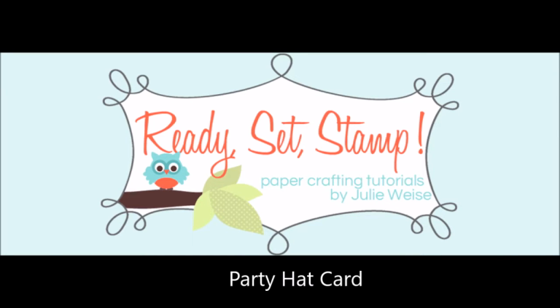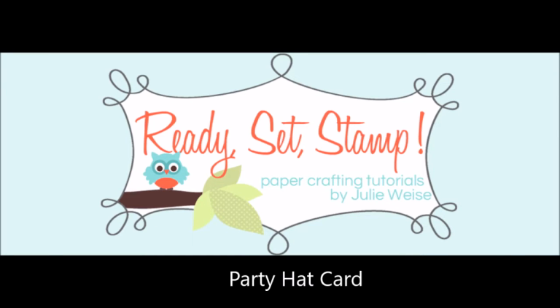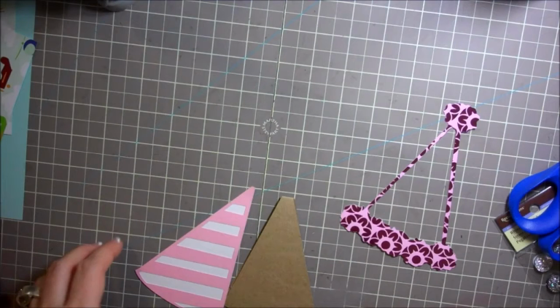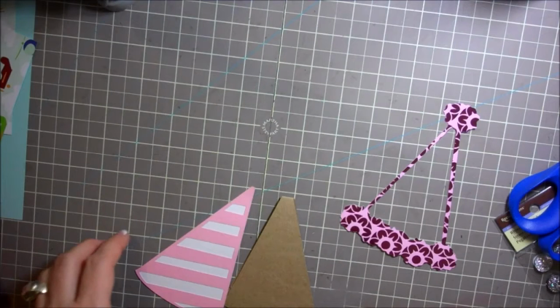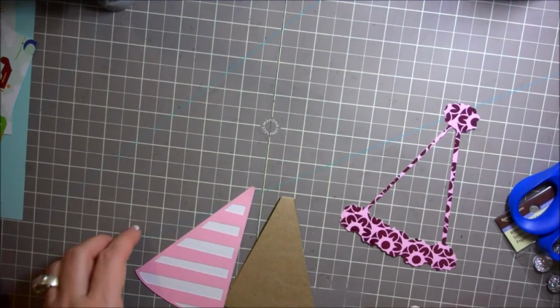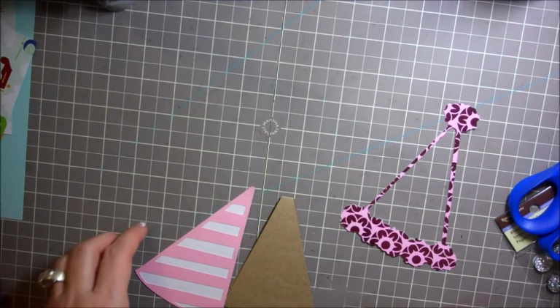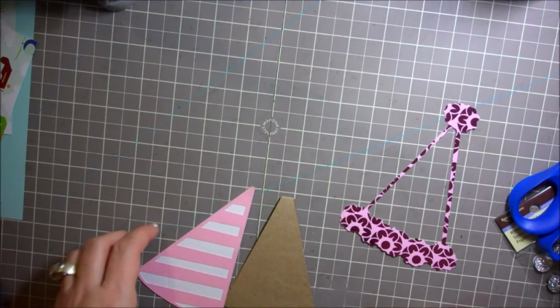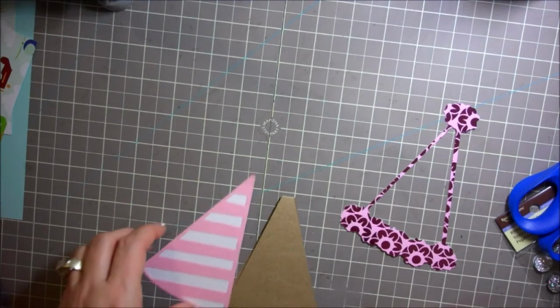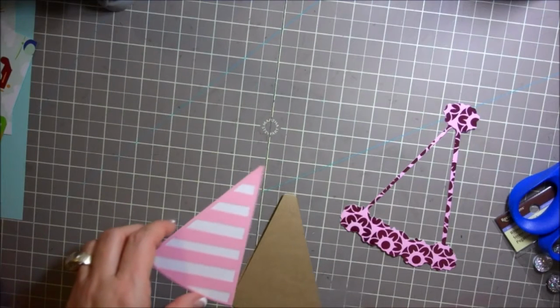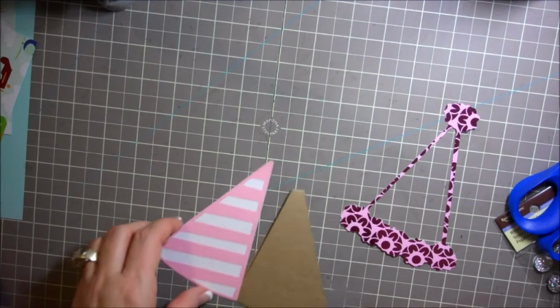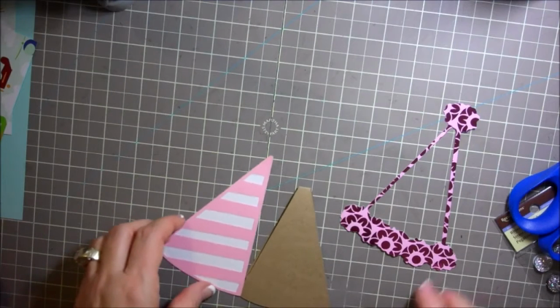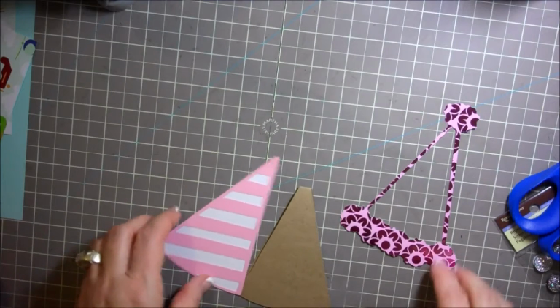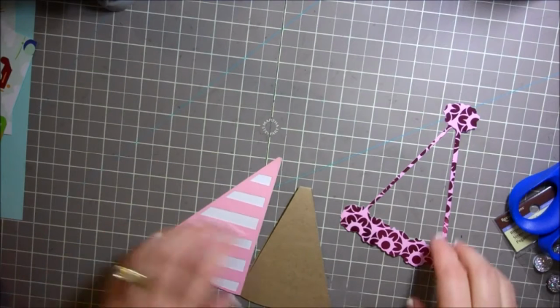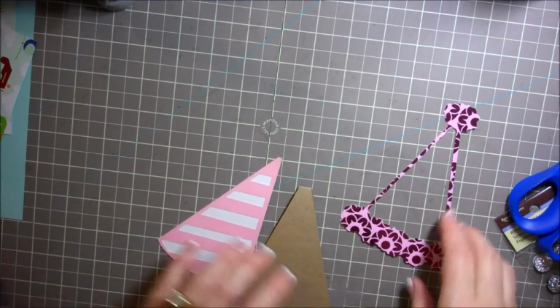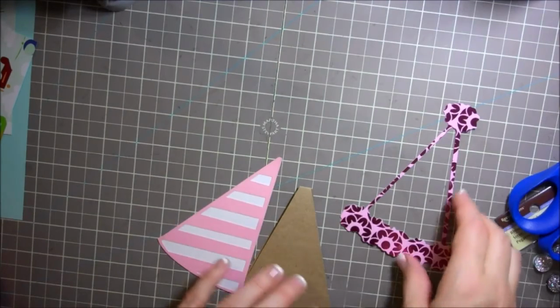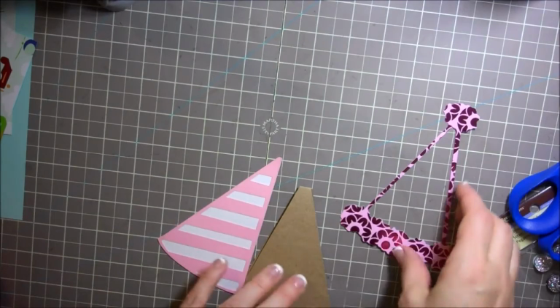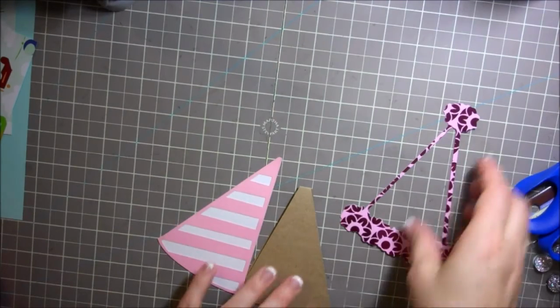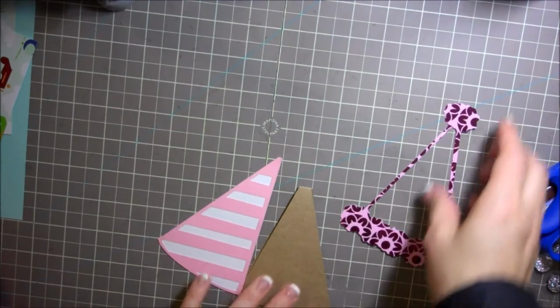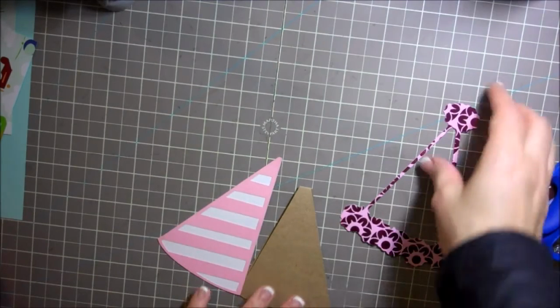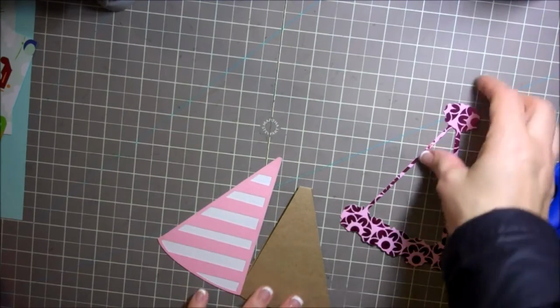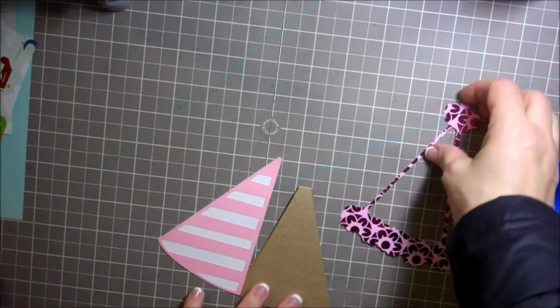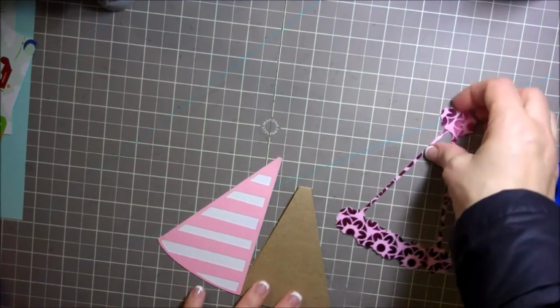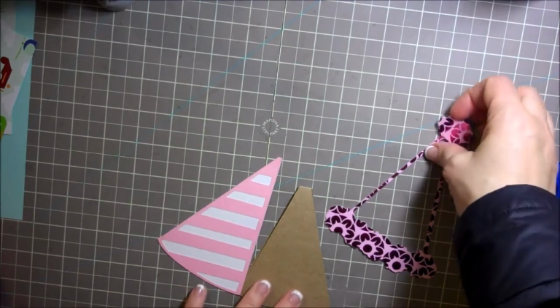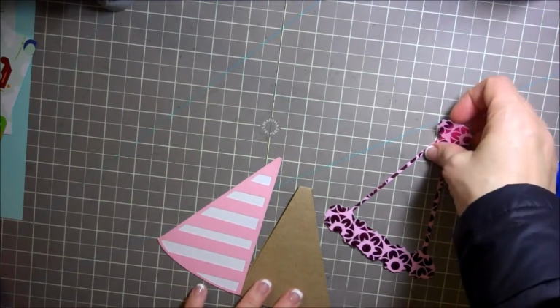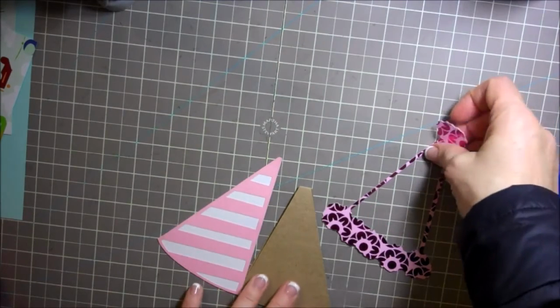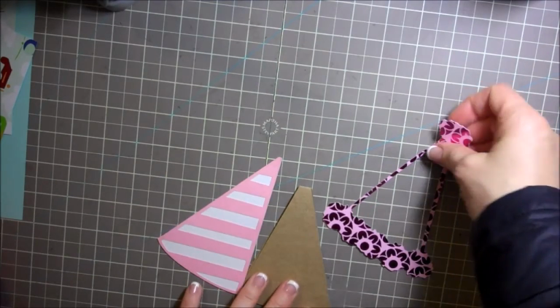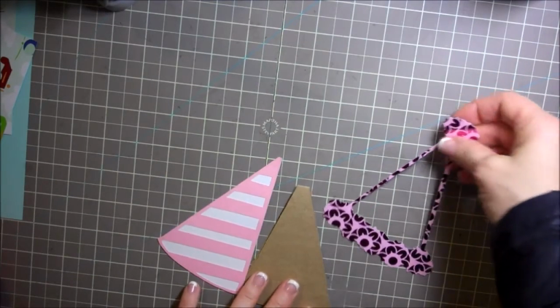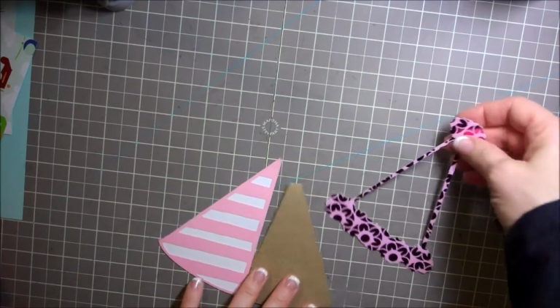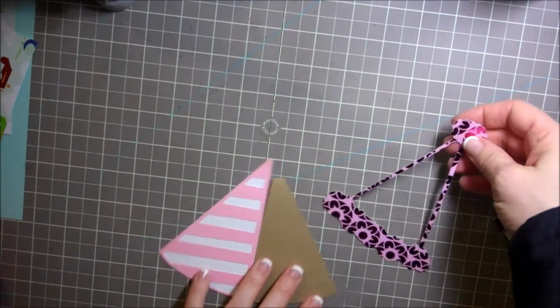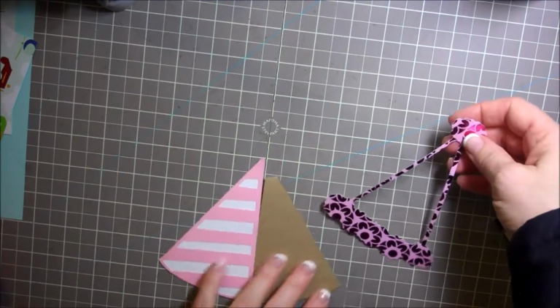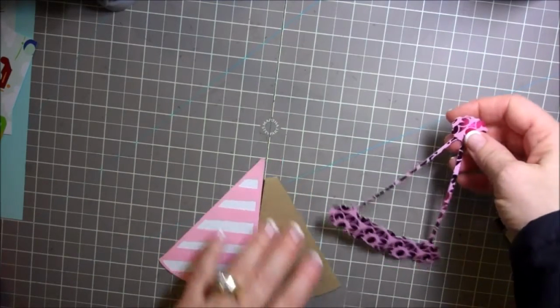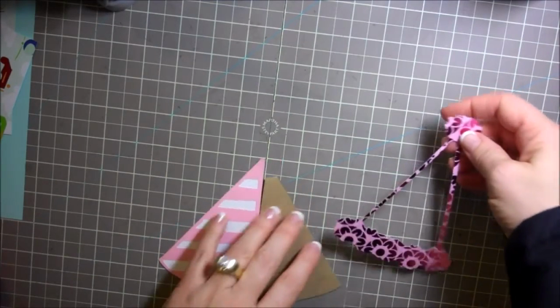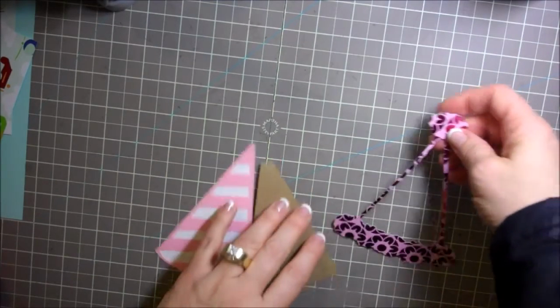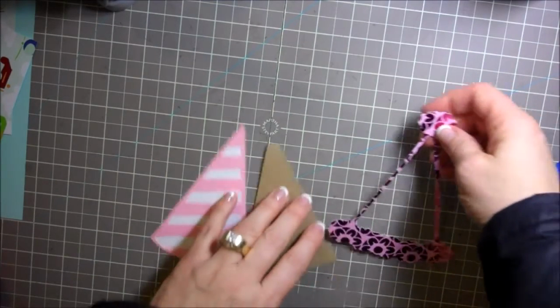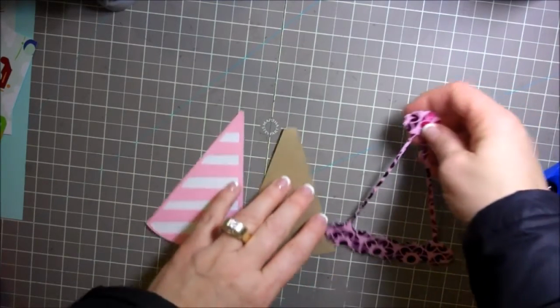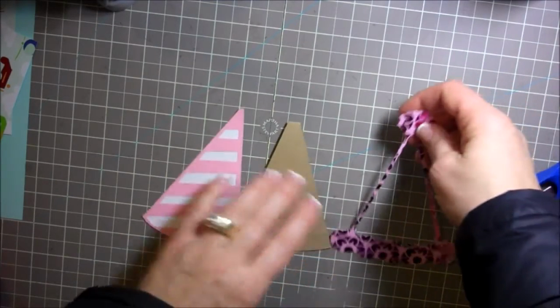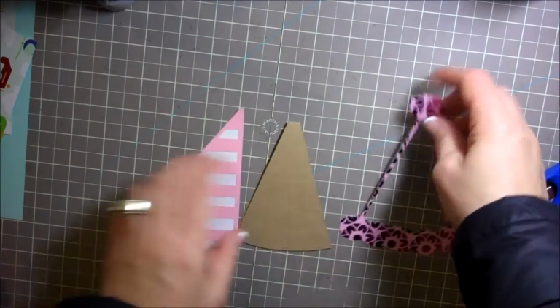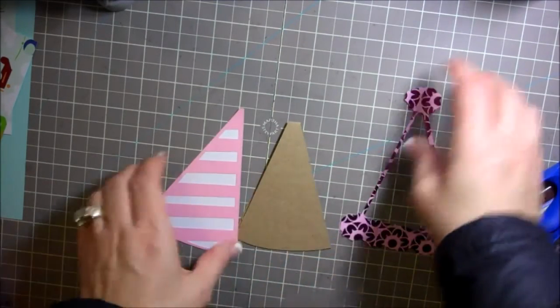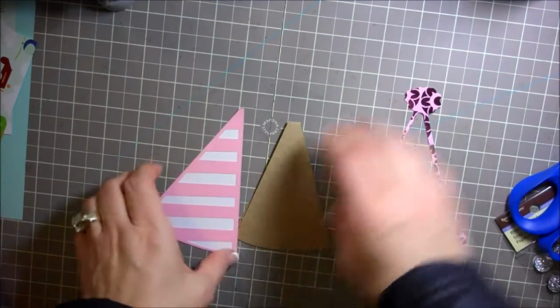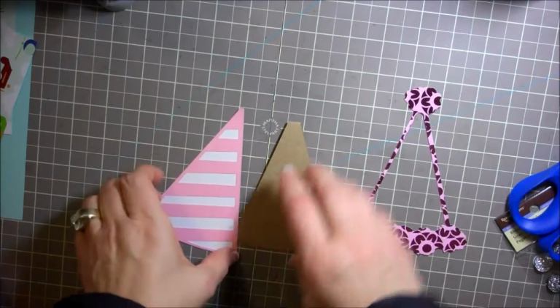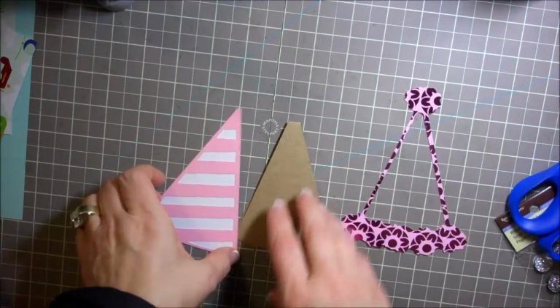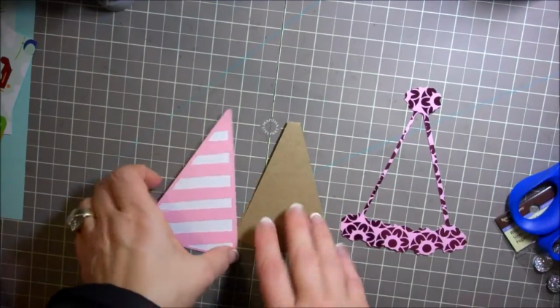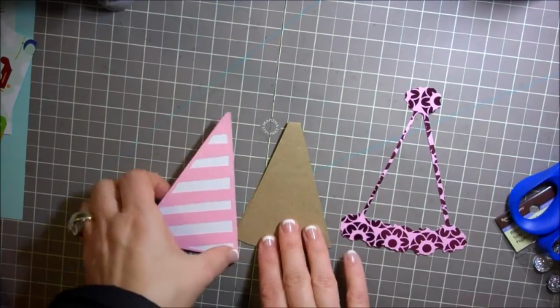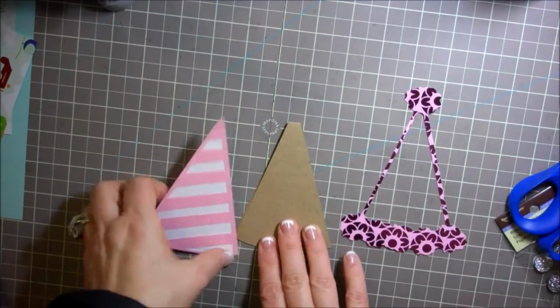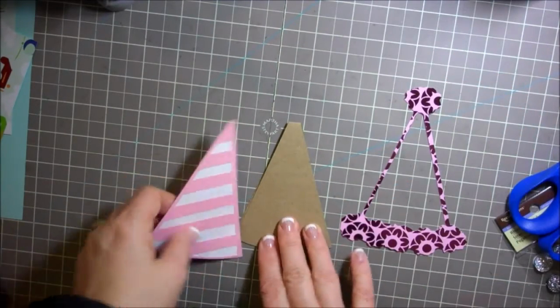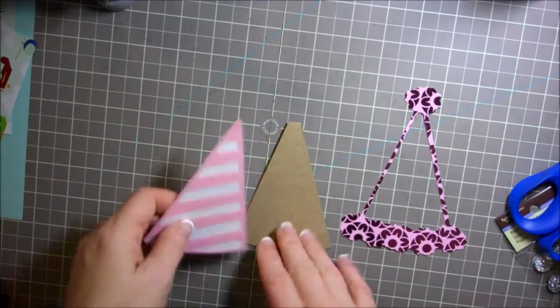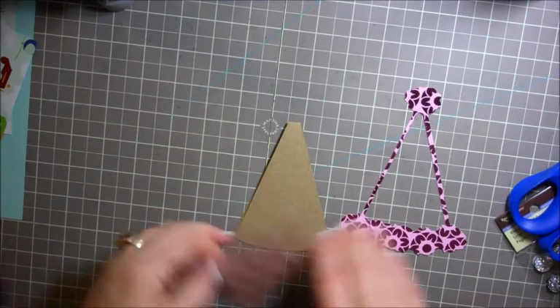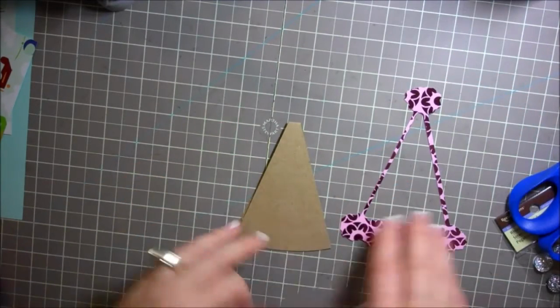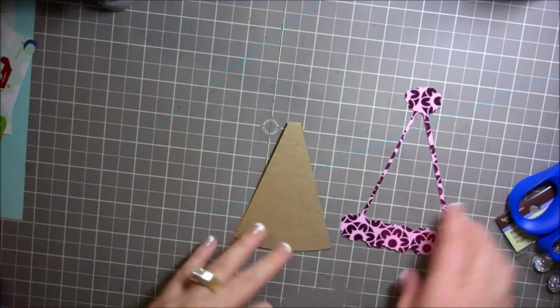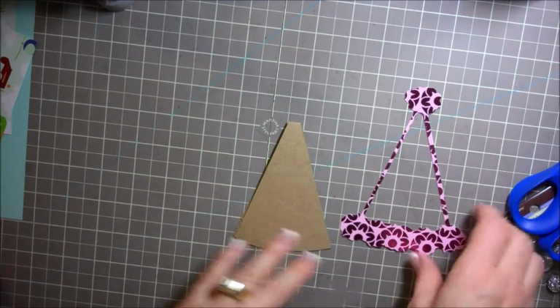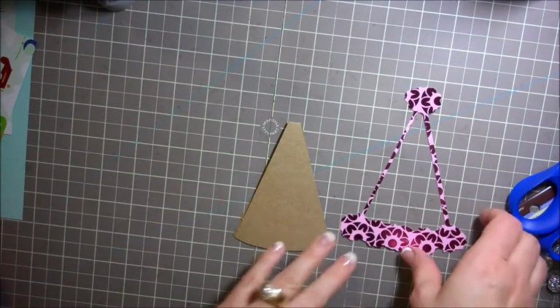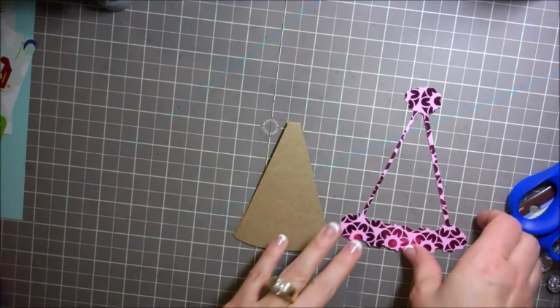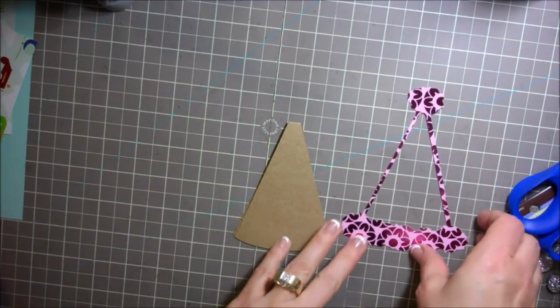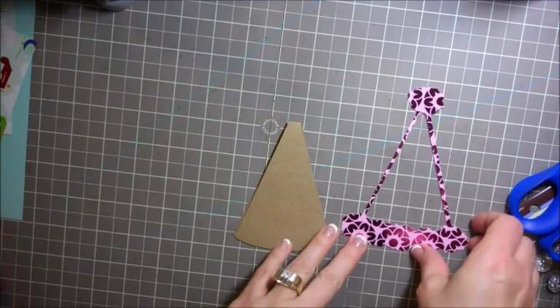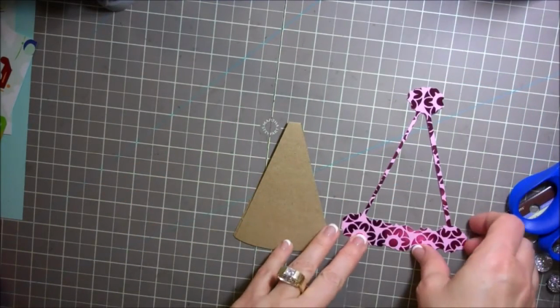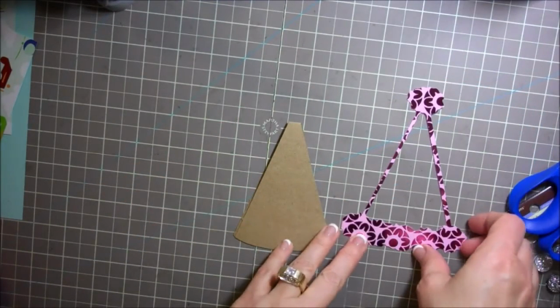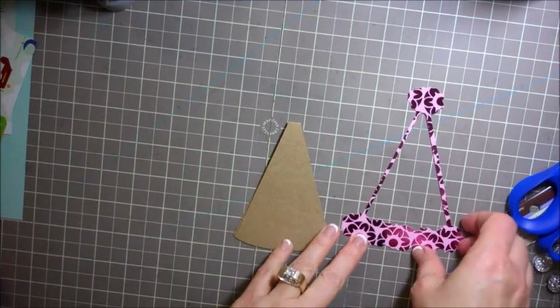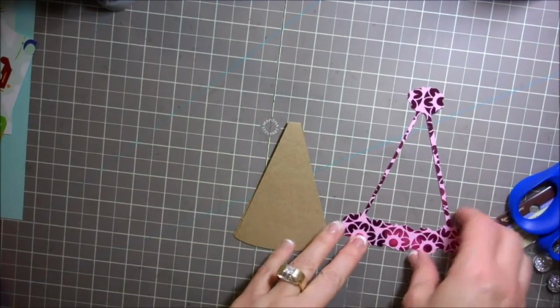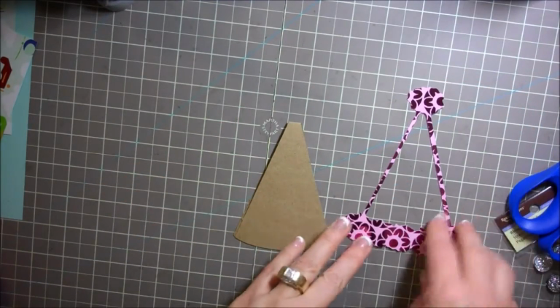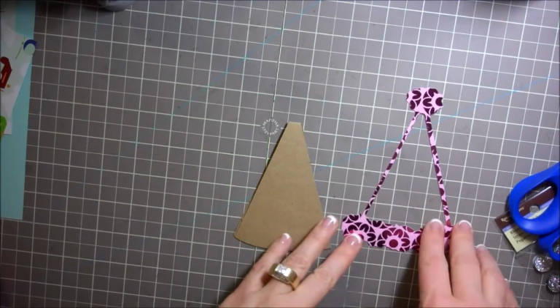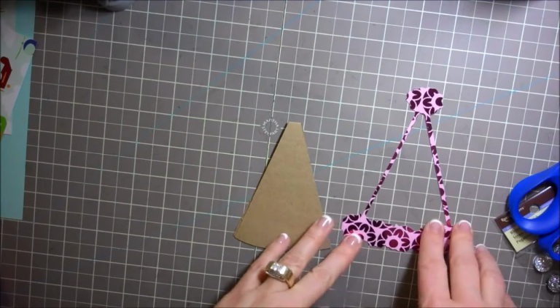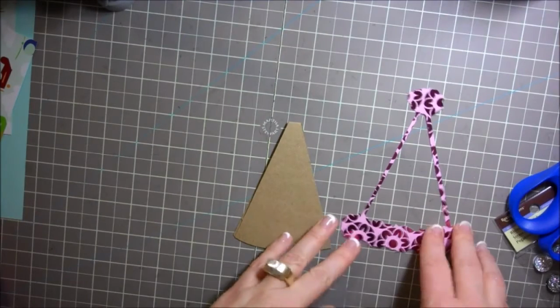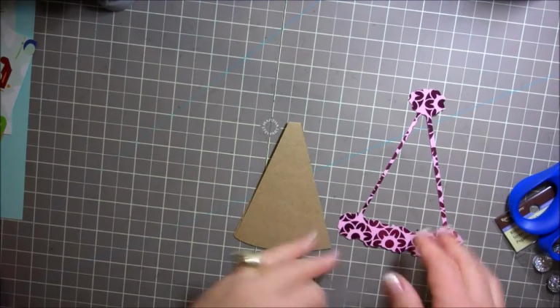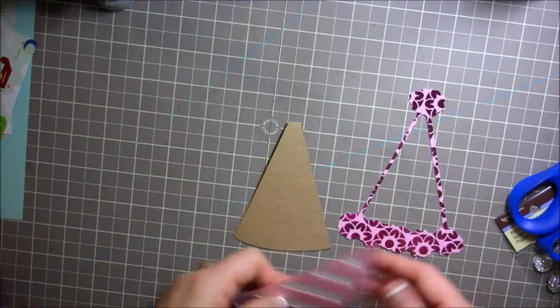Hi everybody, this is Julie with ReadySetStamp.com and today we're going to make a cute little card and it's going to be in the shape of a party hat.